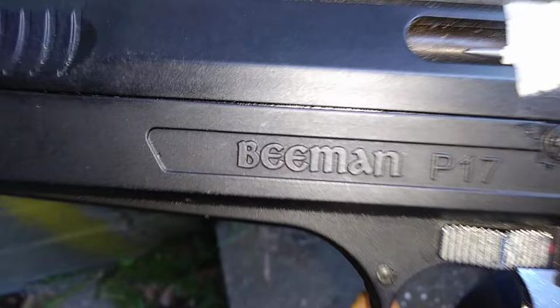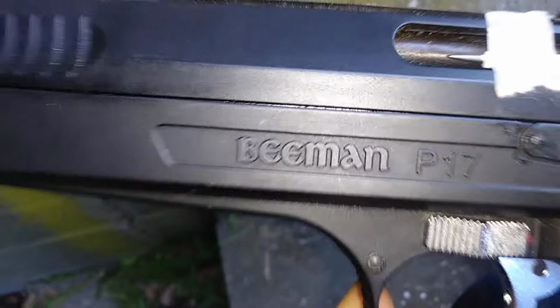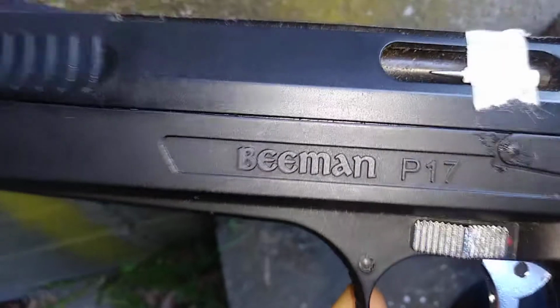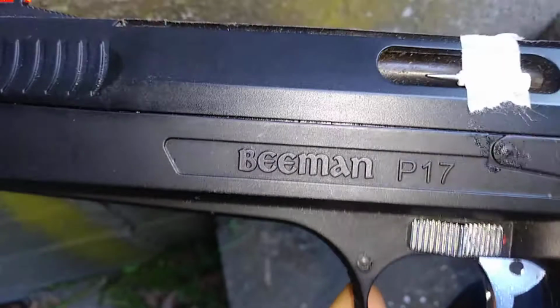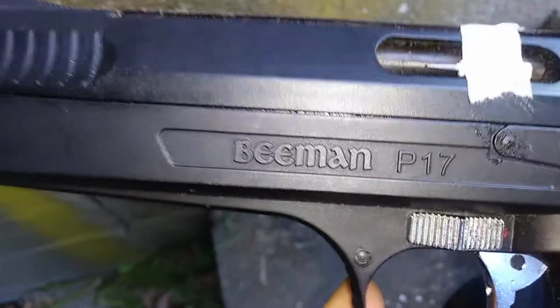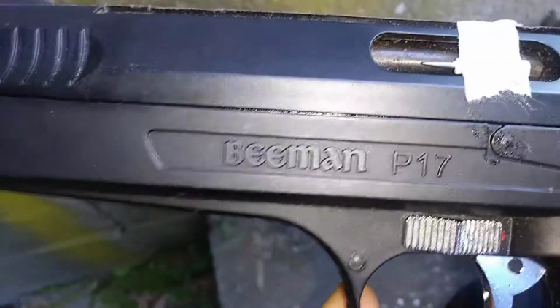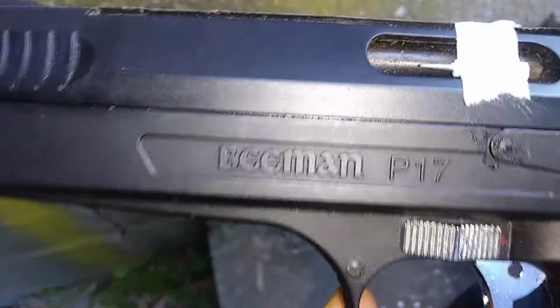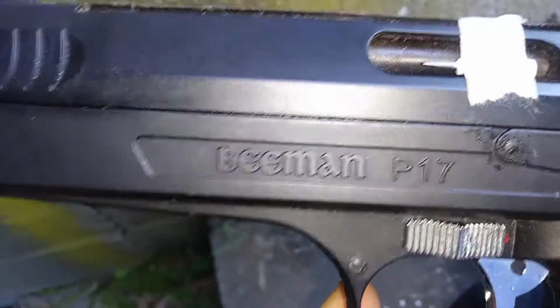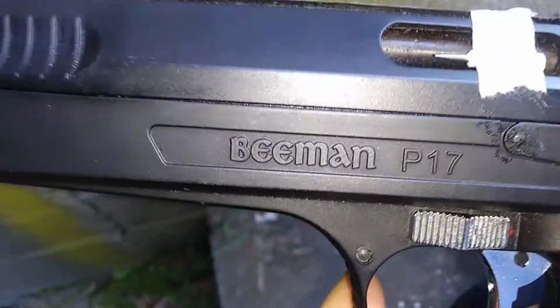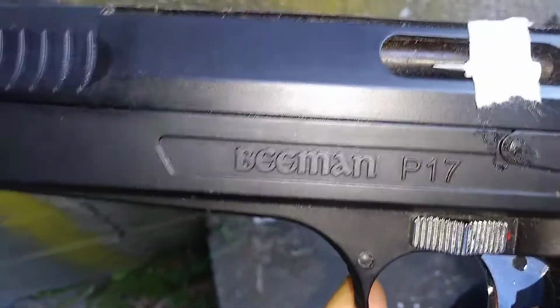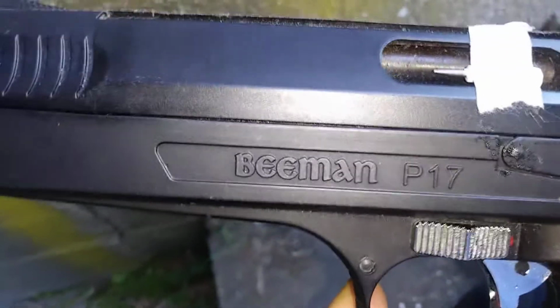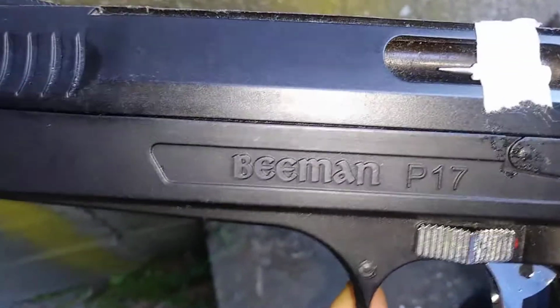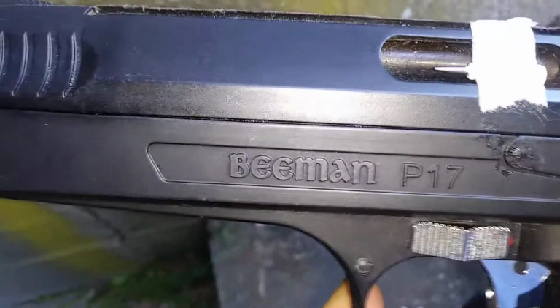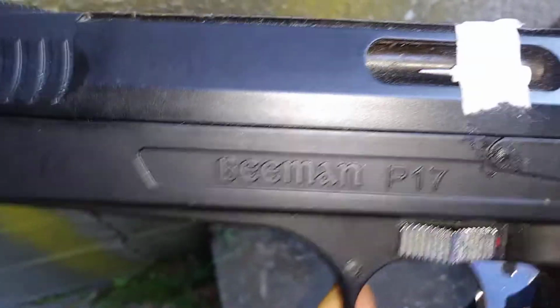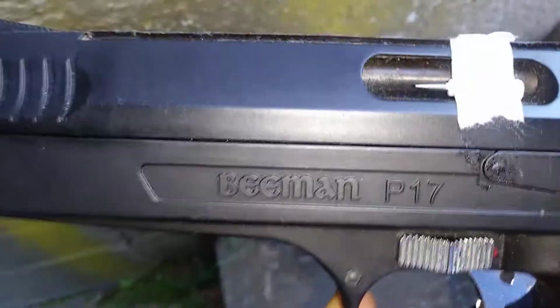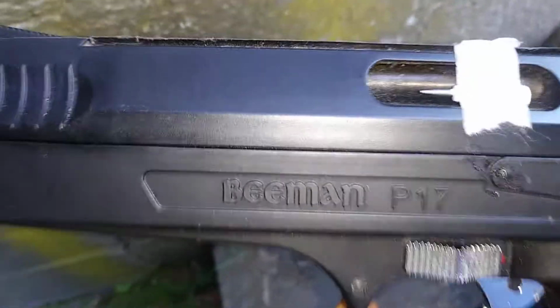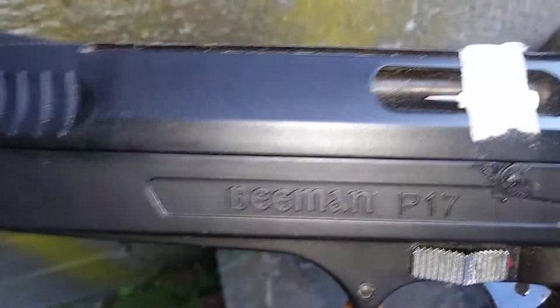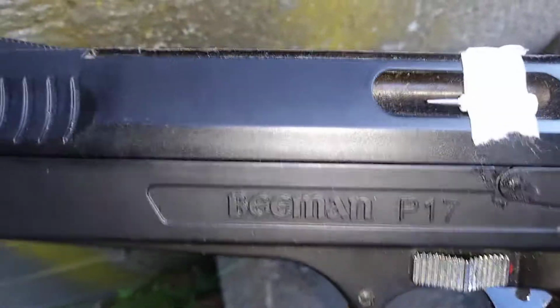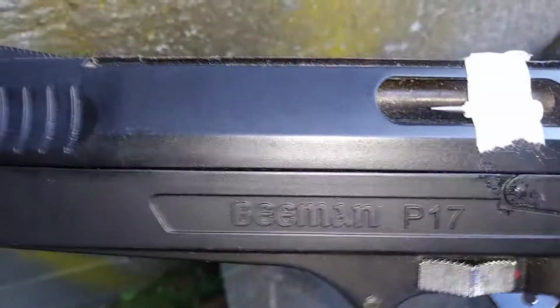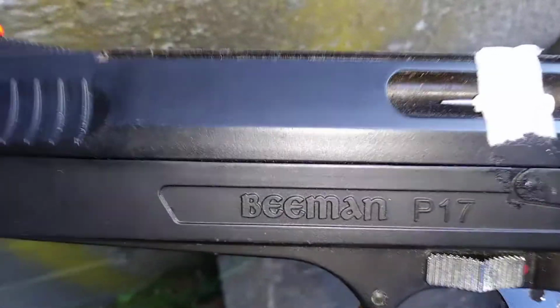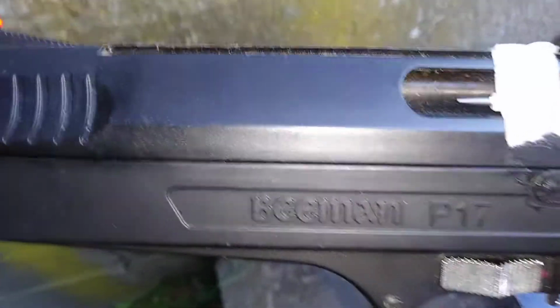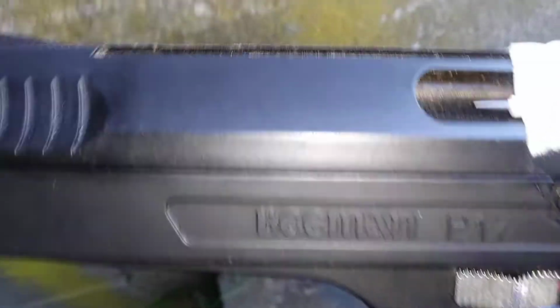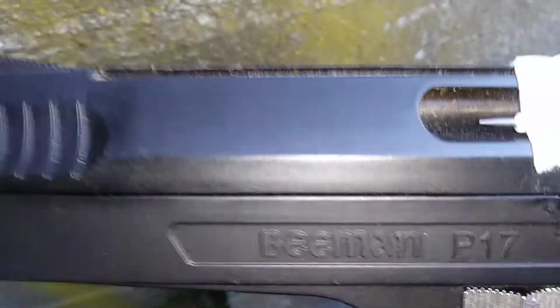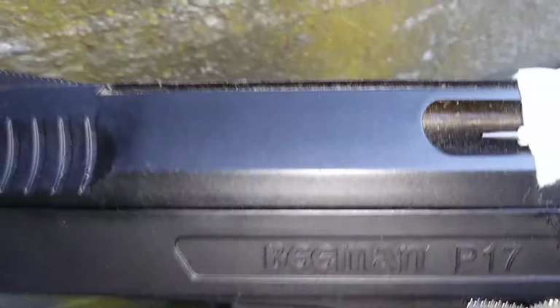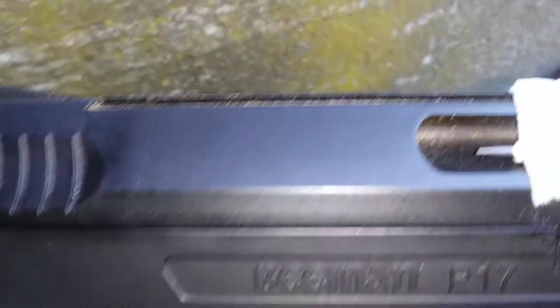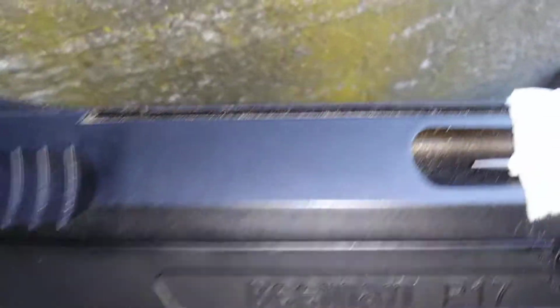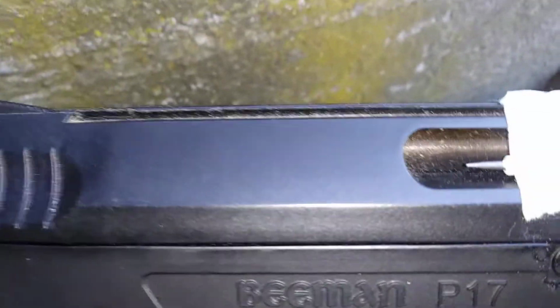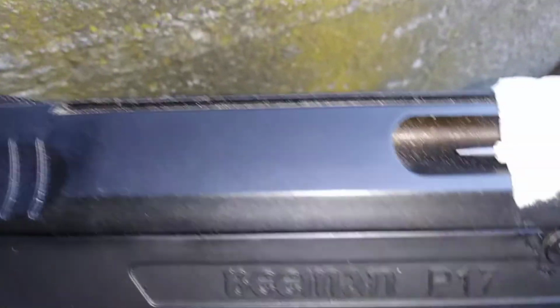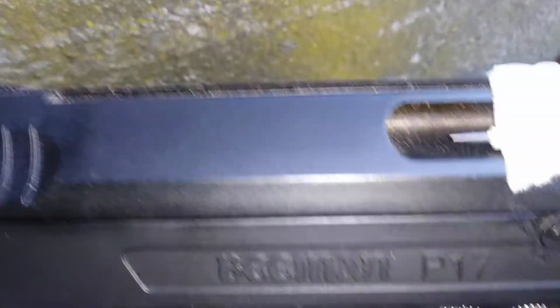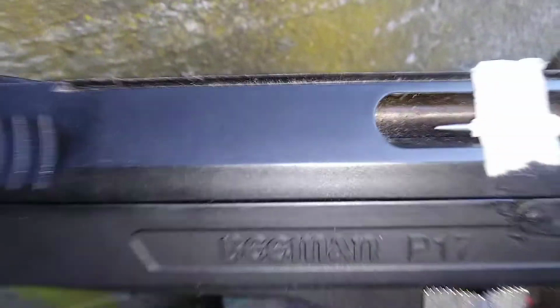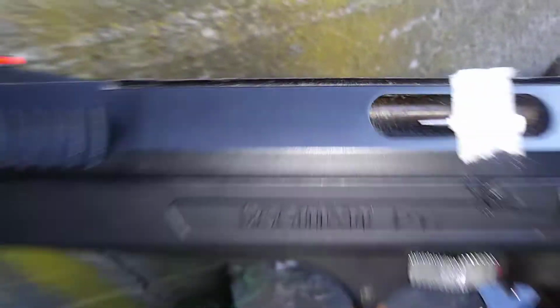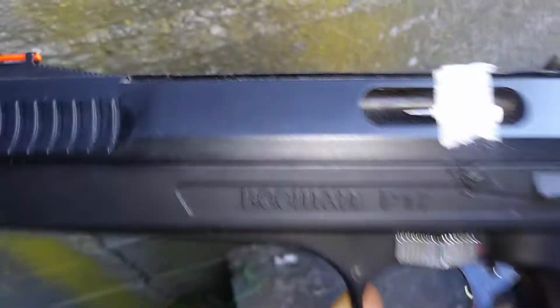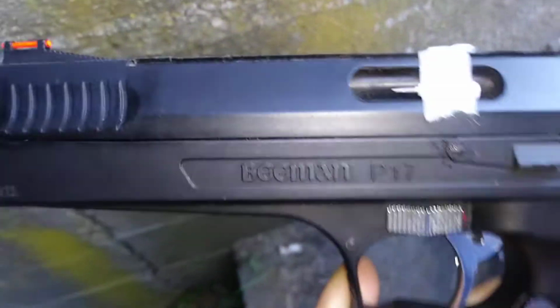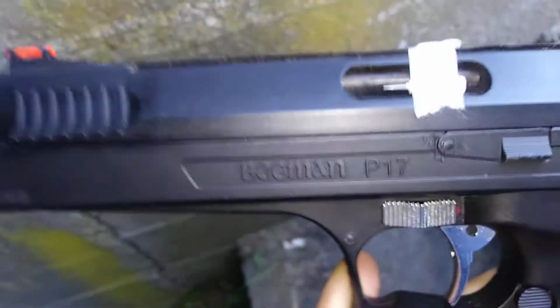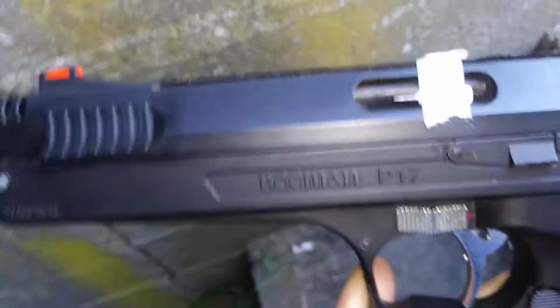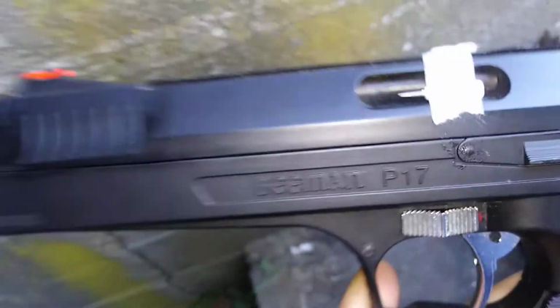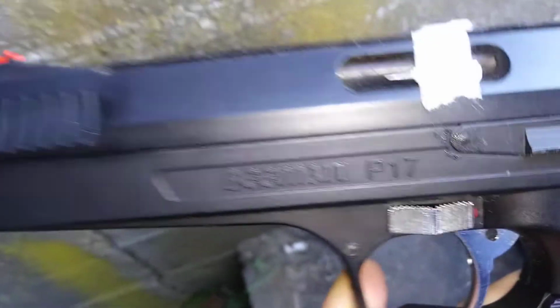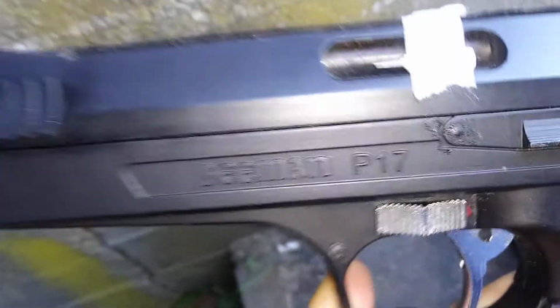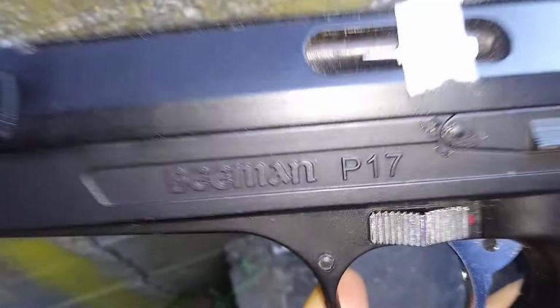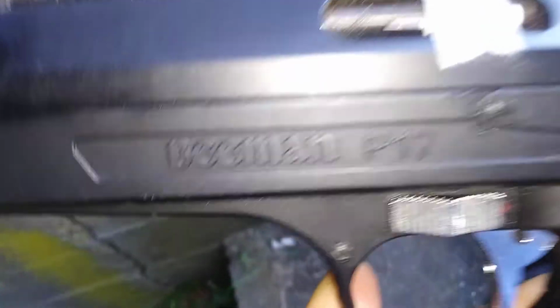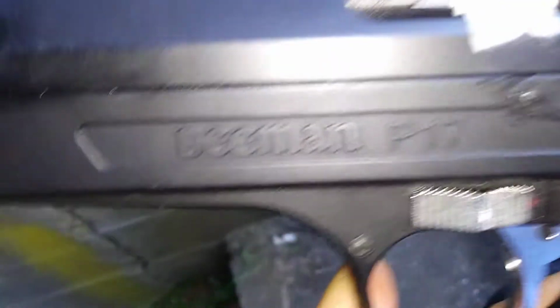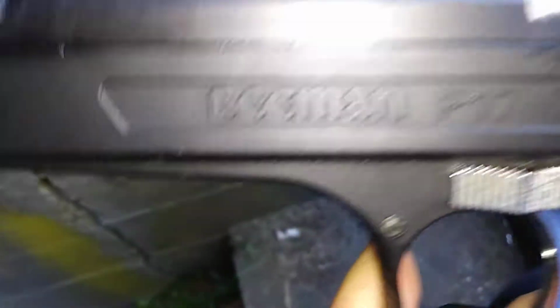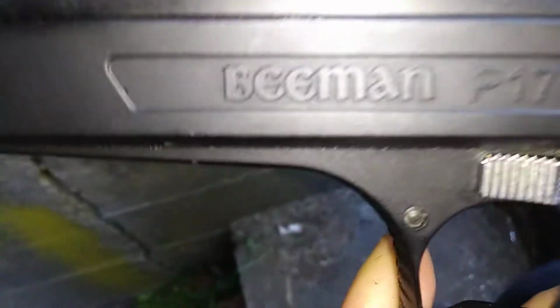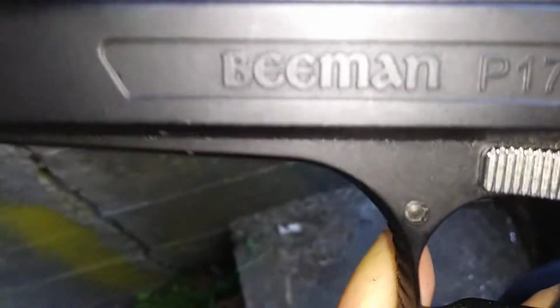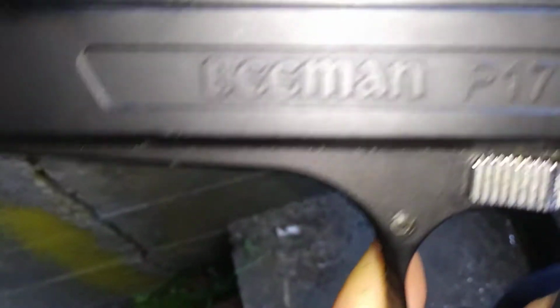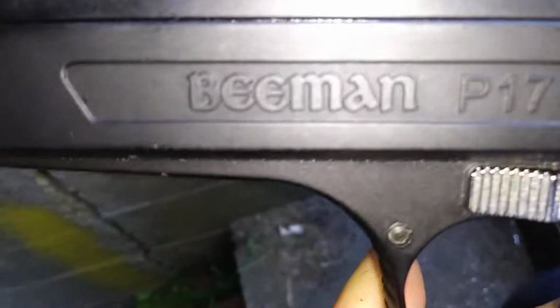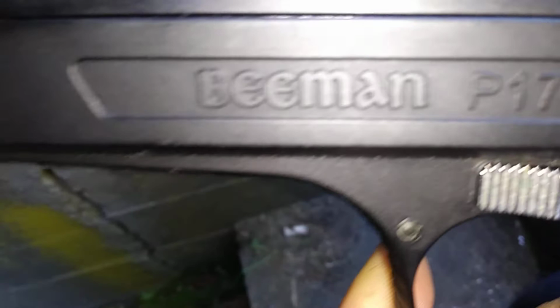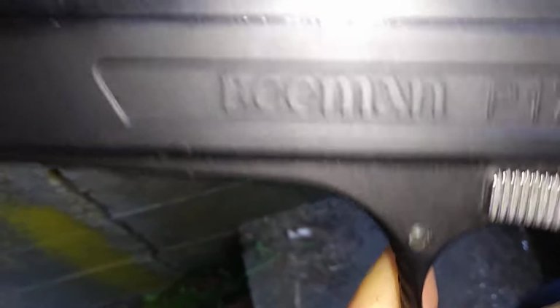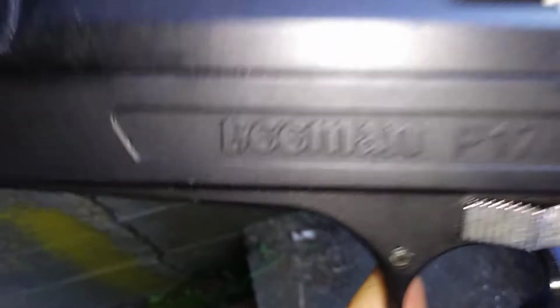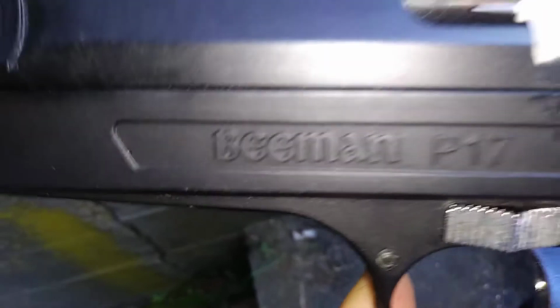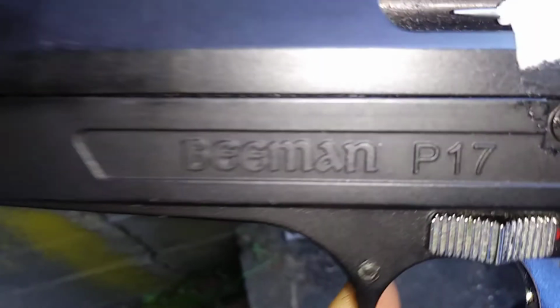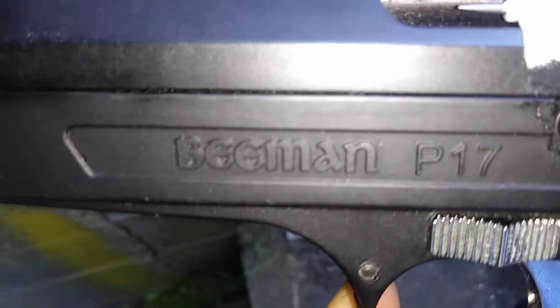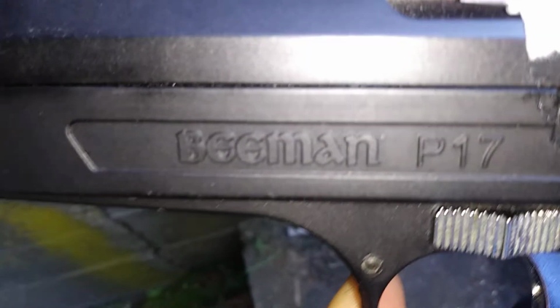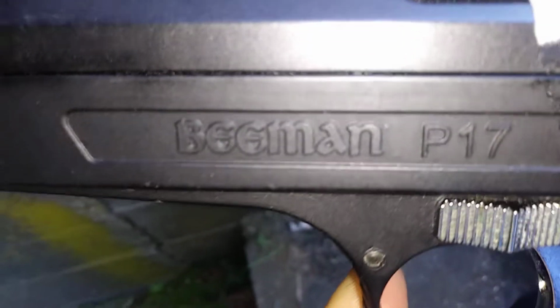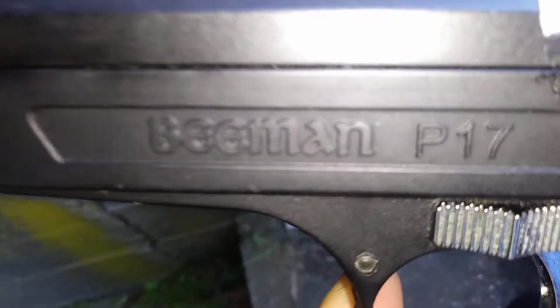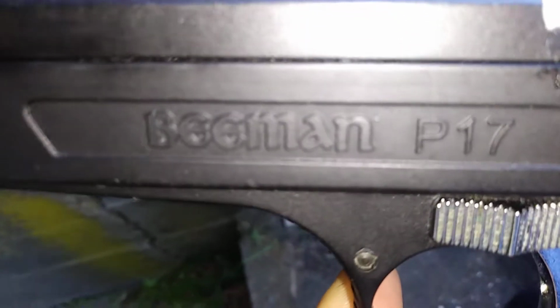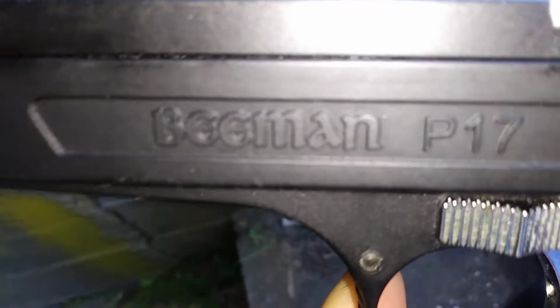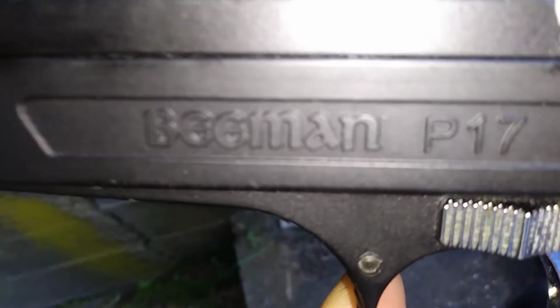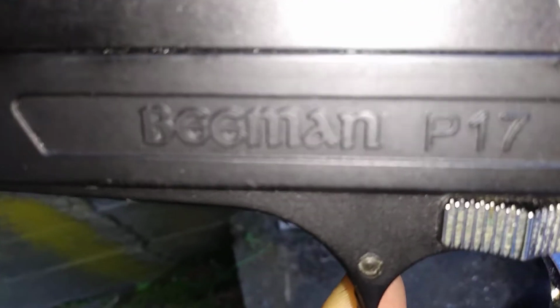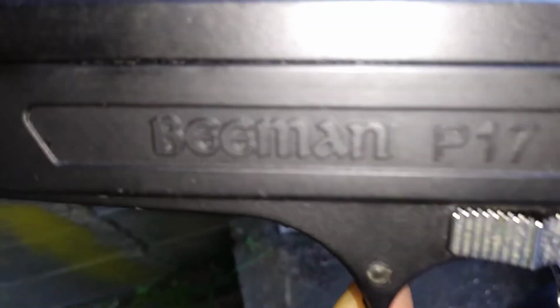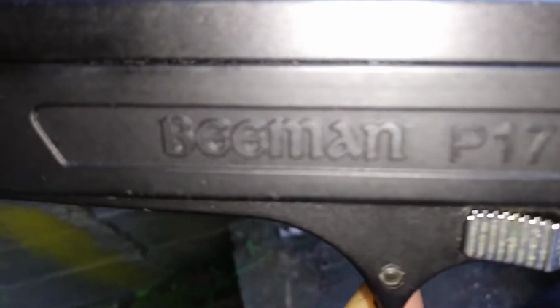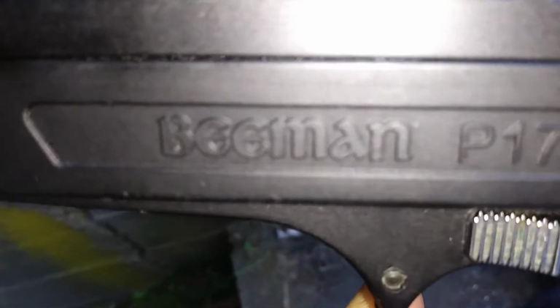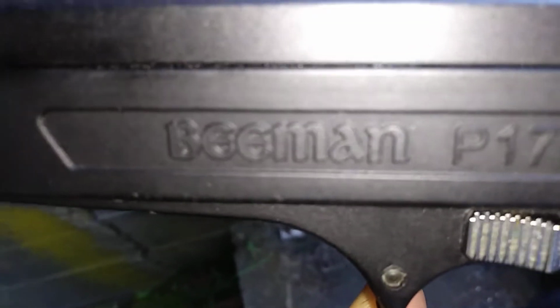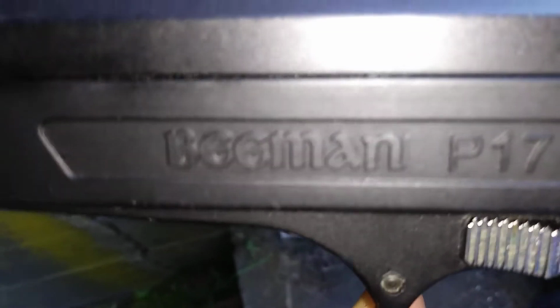Hello and how do you do? Welcome back to the Warzone. Sorry I can't turn off my flashlight at the moment. Today we'll be using the Beeman P17.